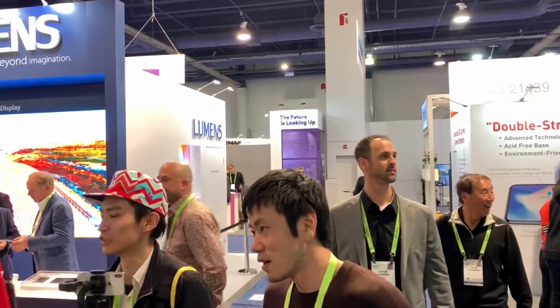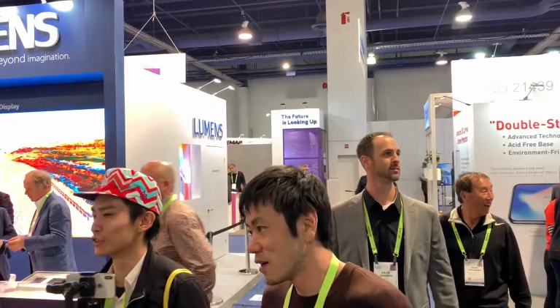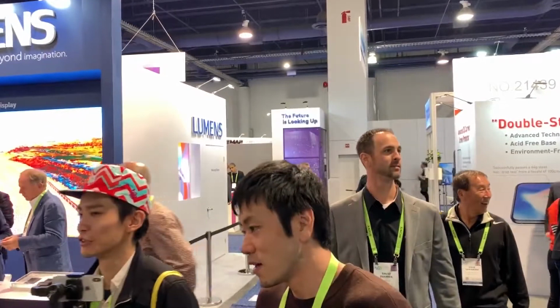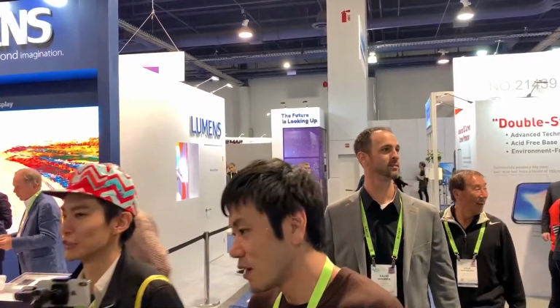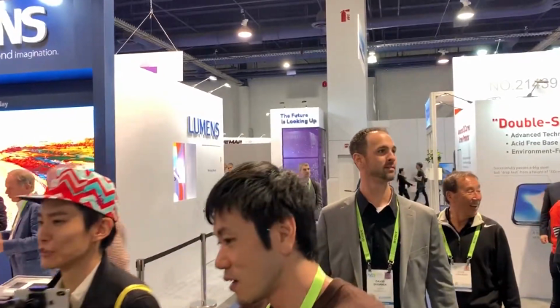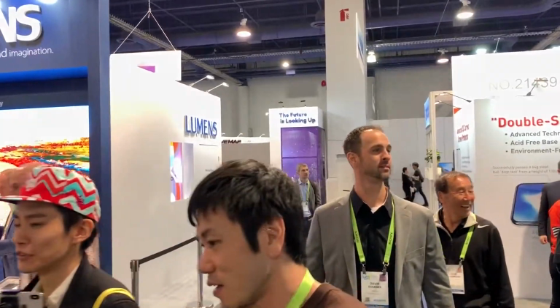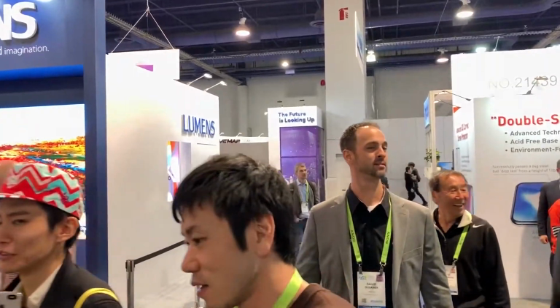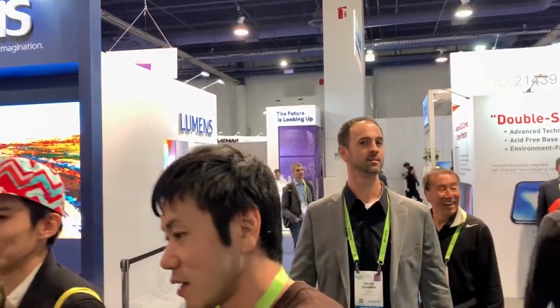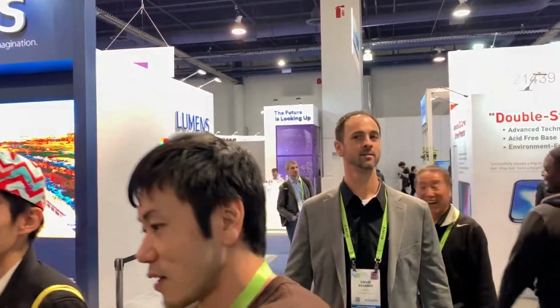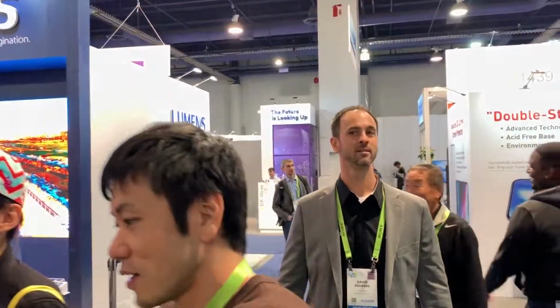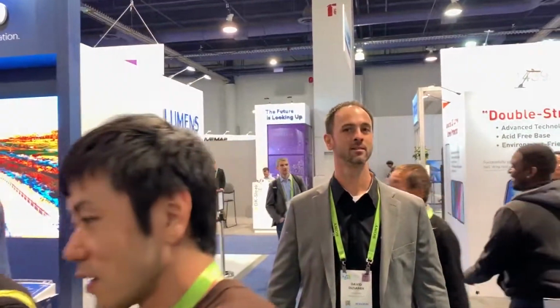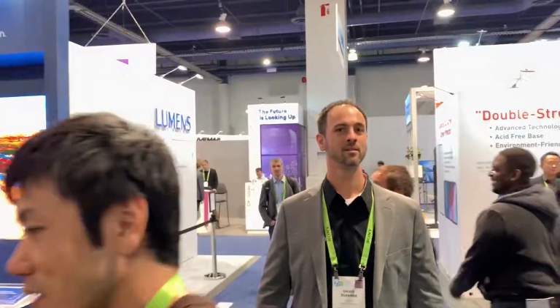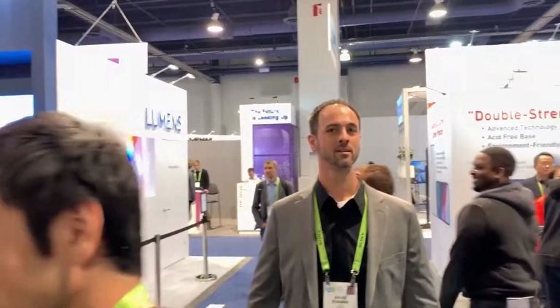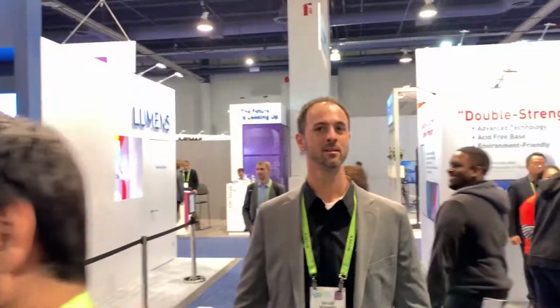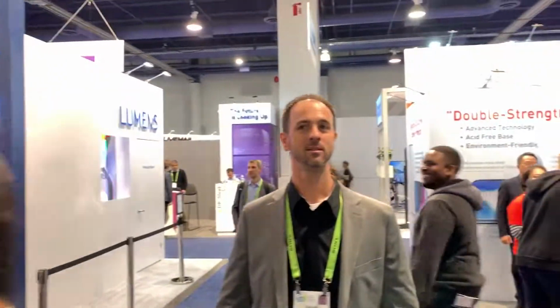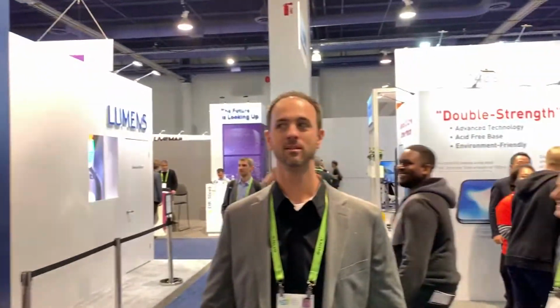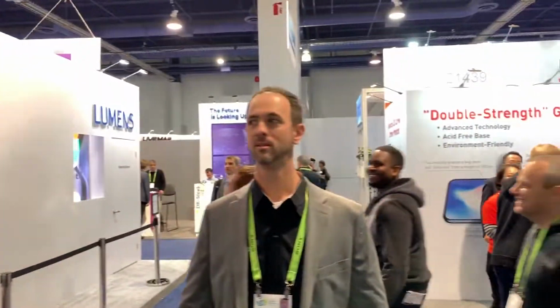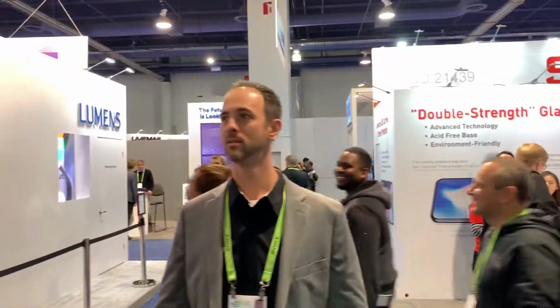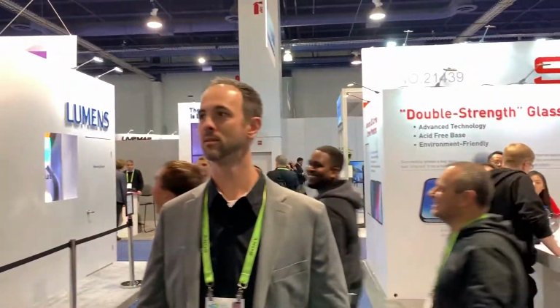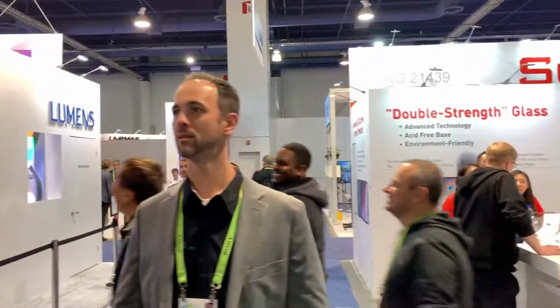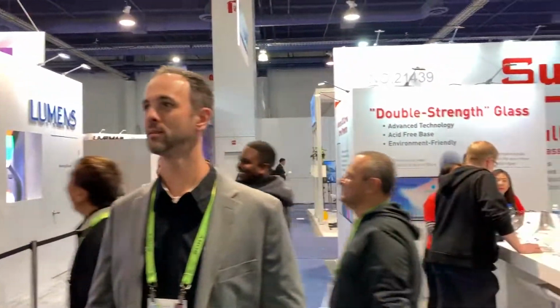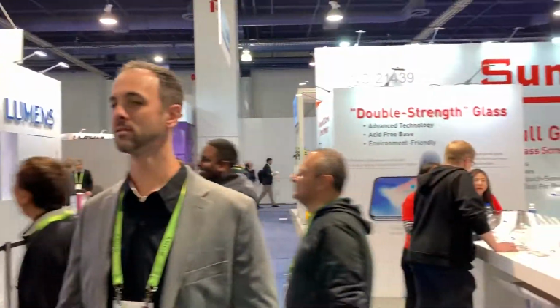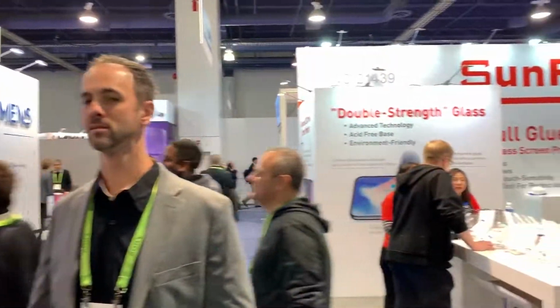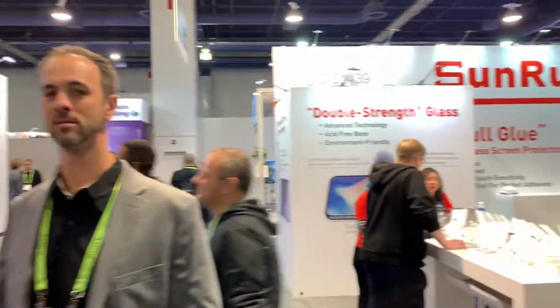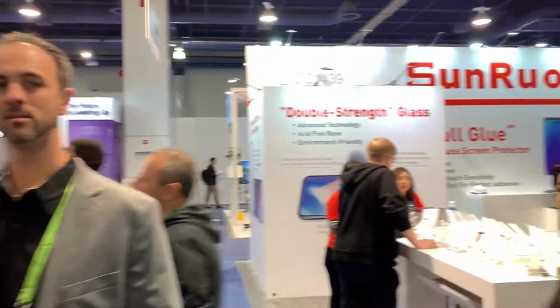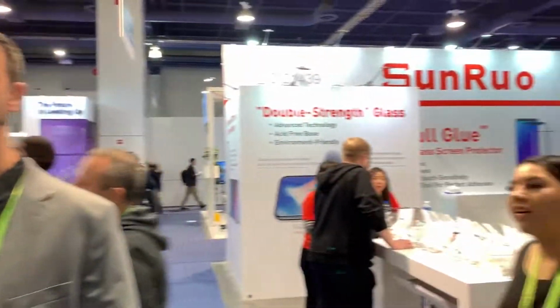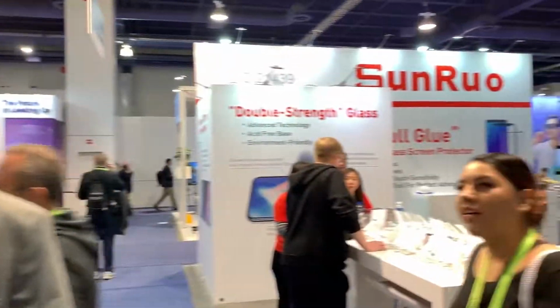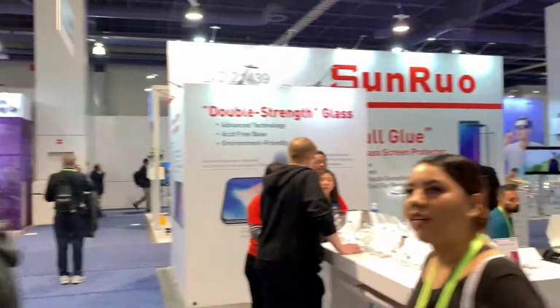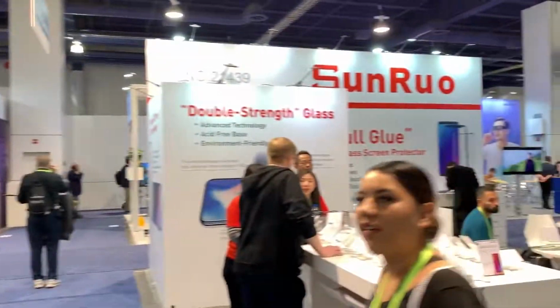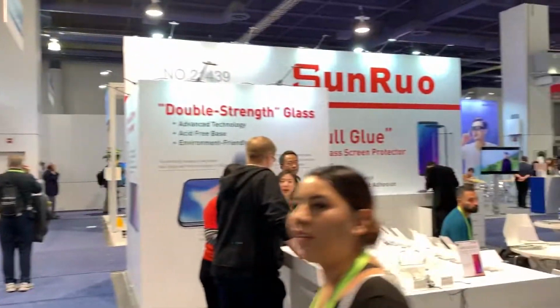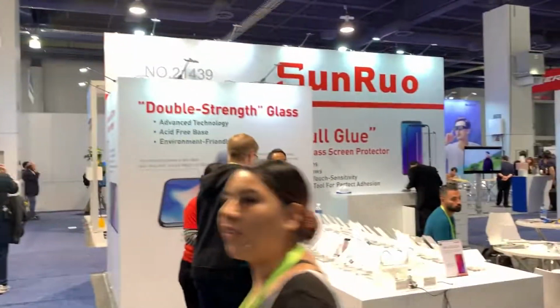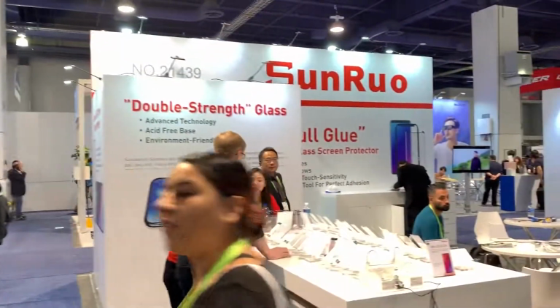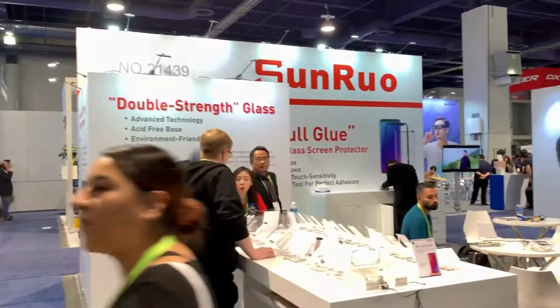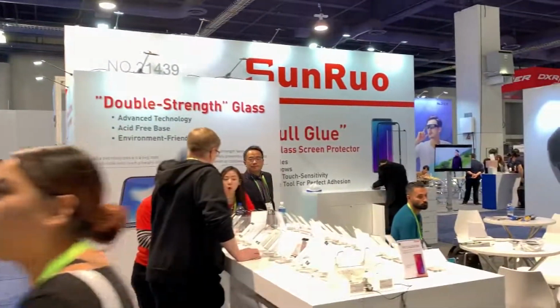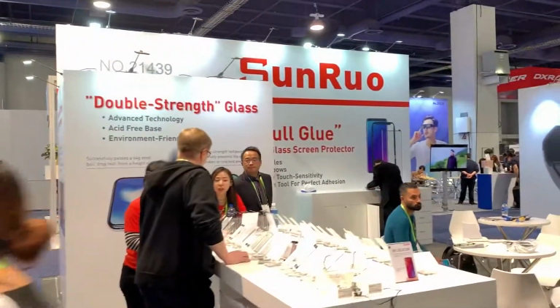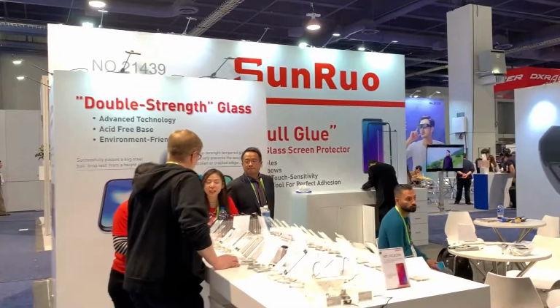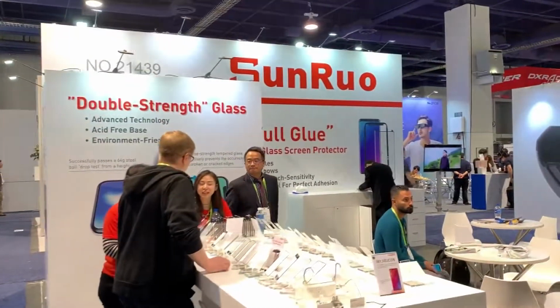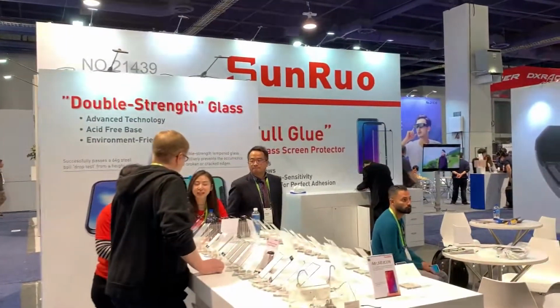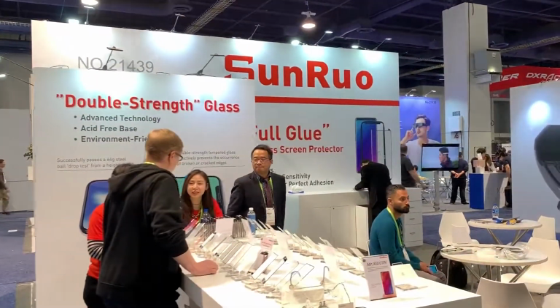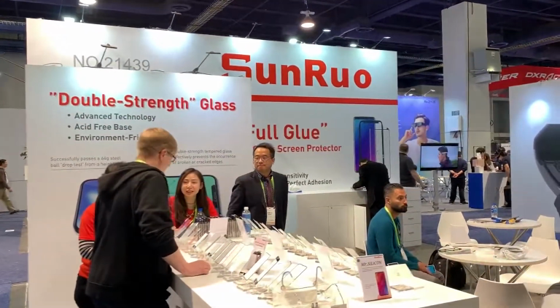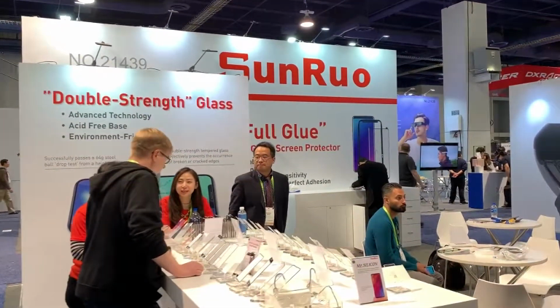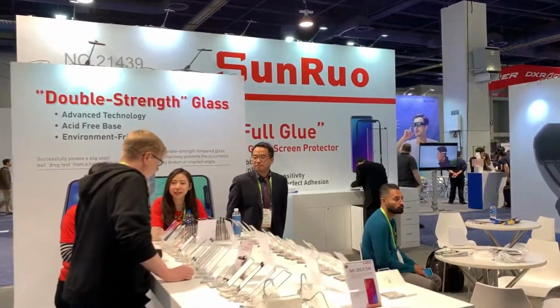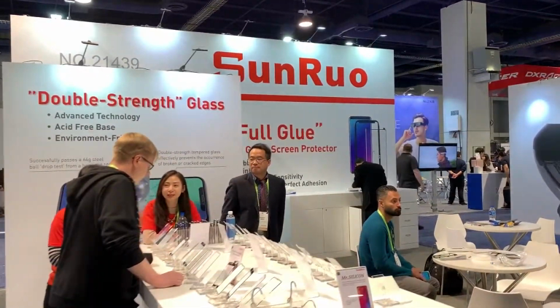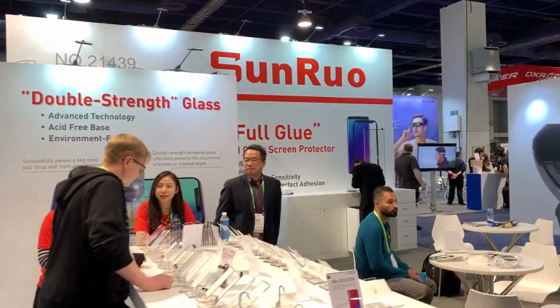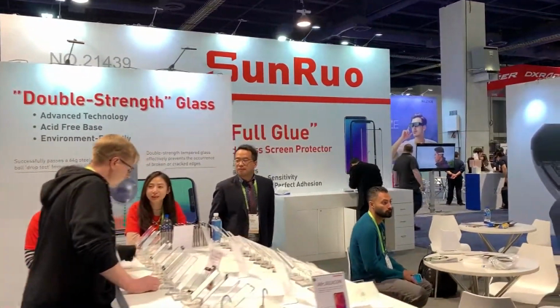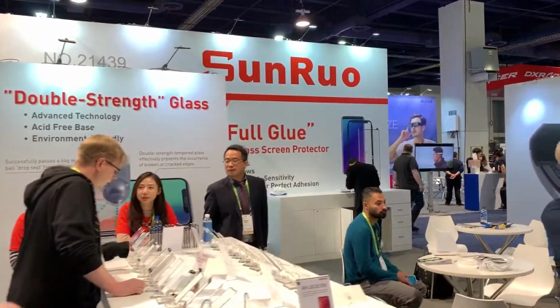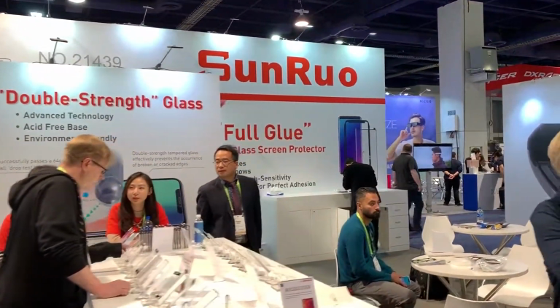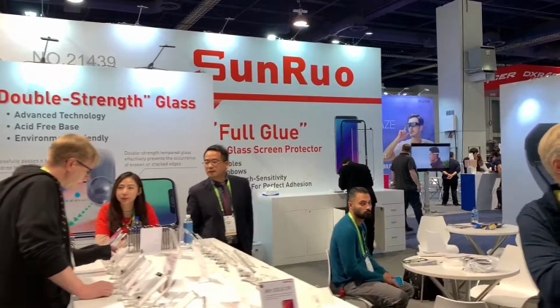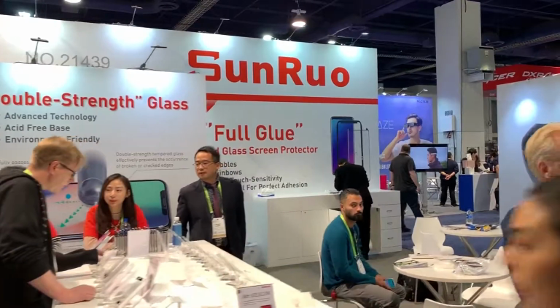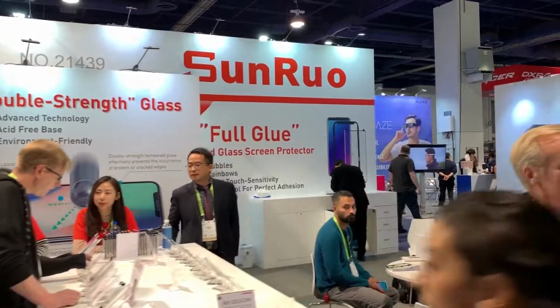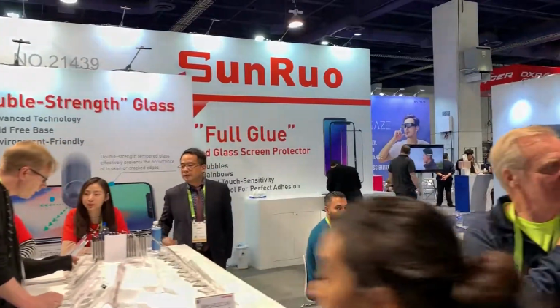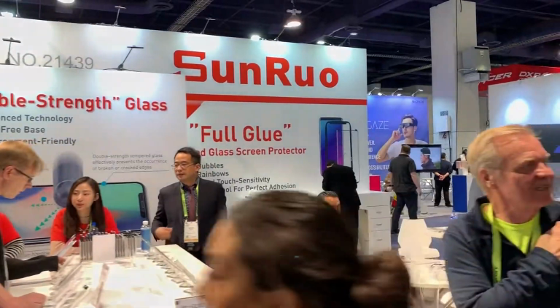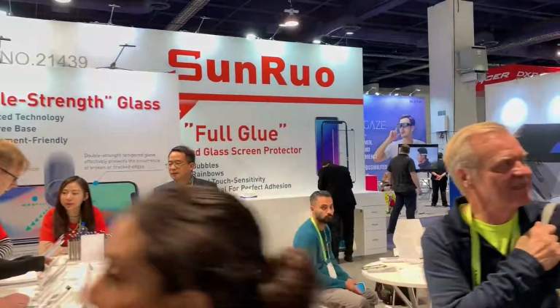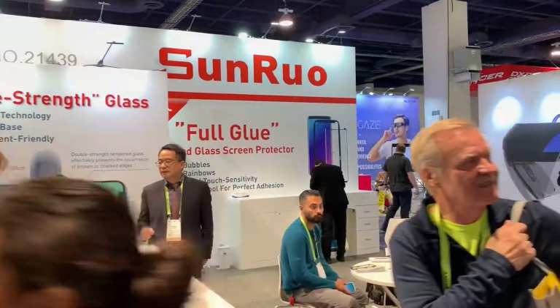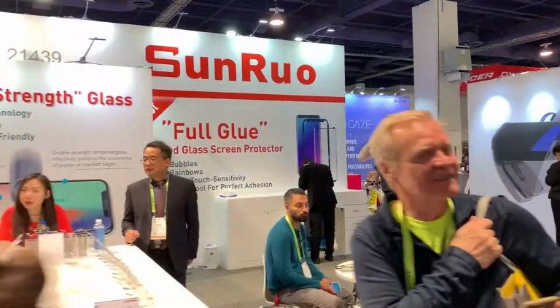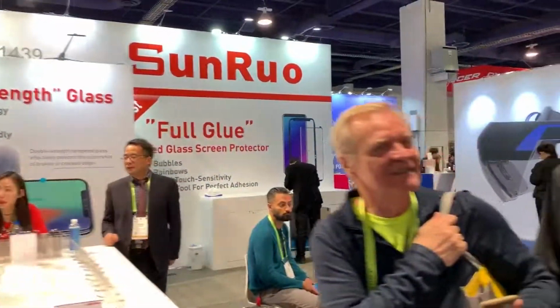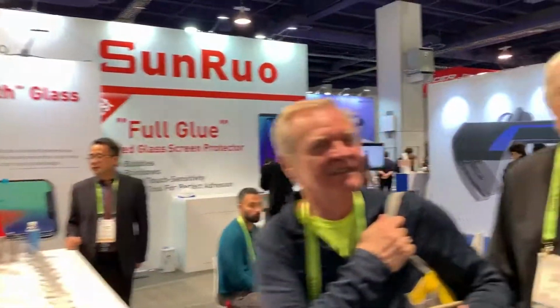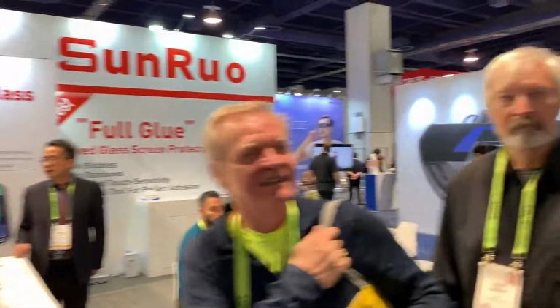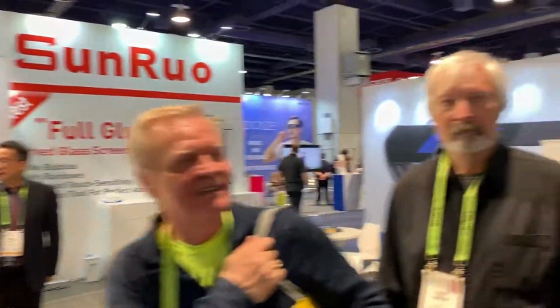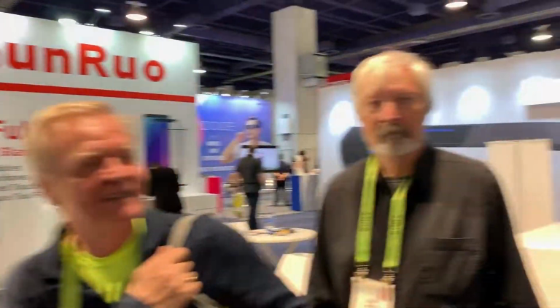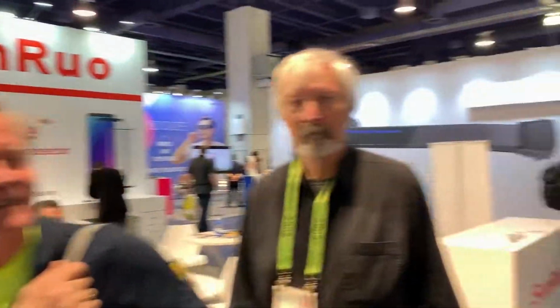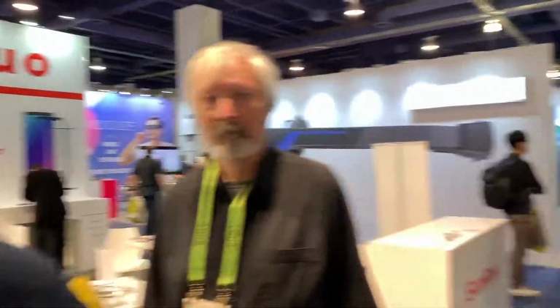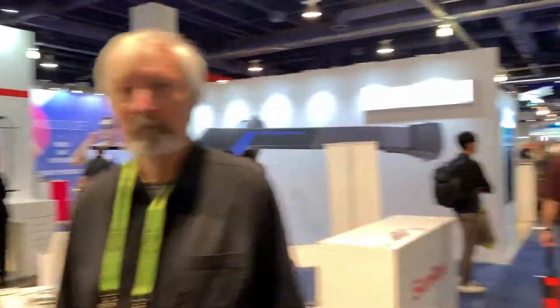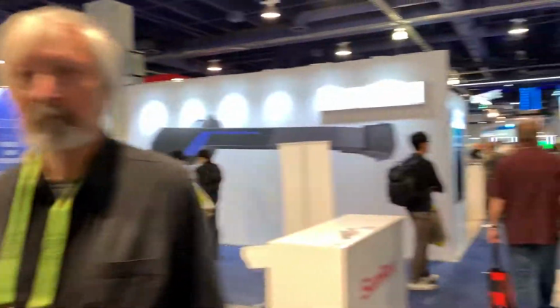Let's go across here and we'll show you their double-strength glass, which is critically important to everything.